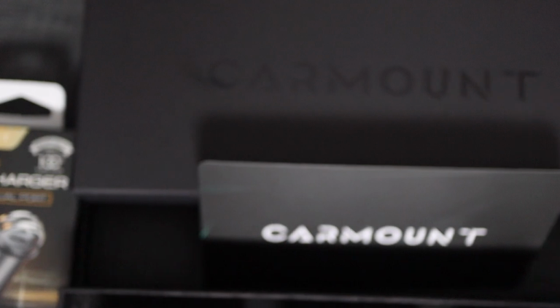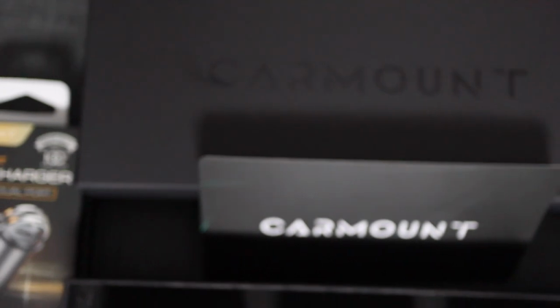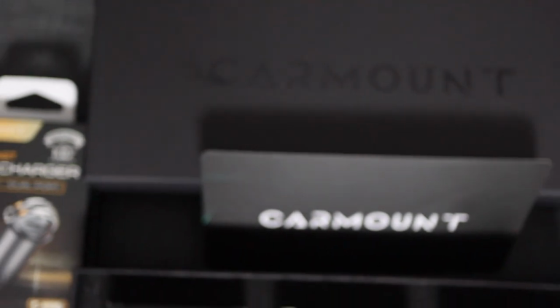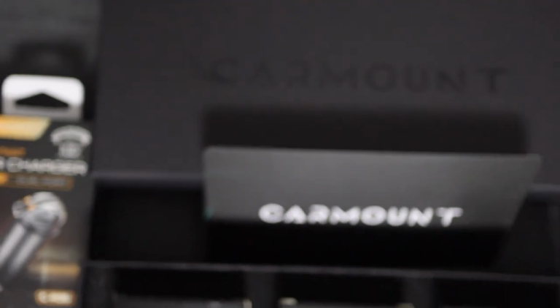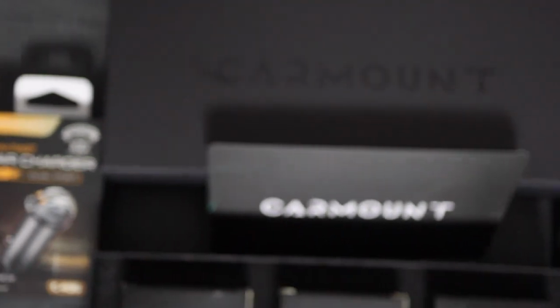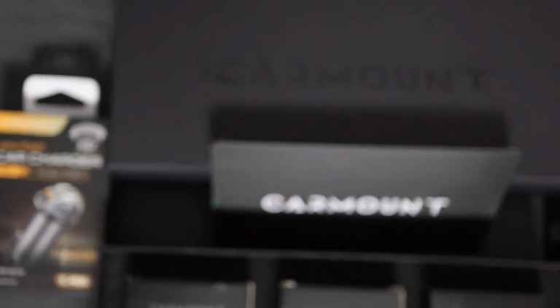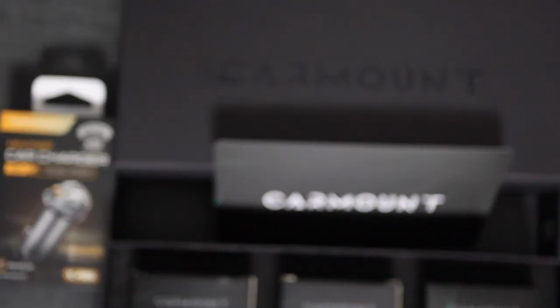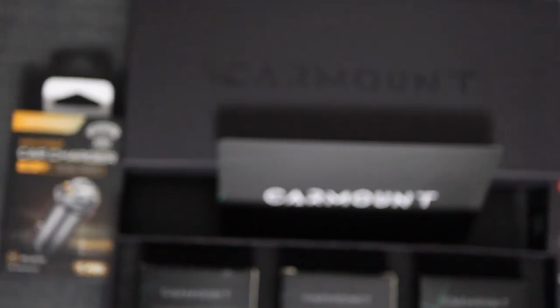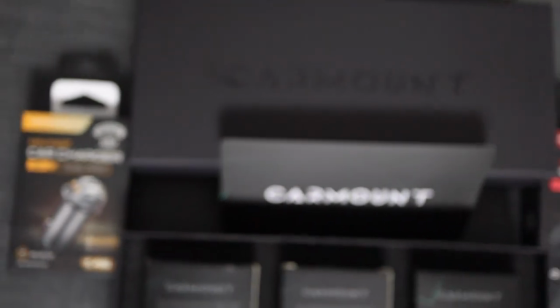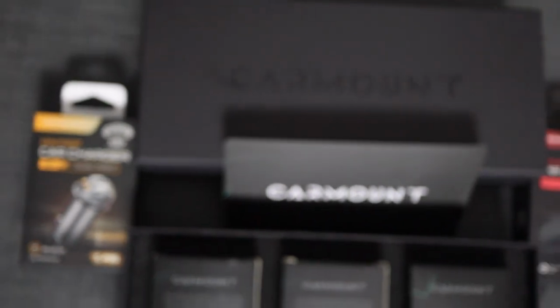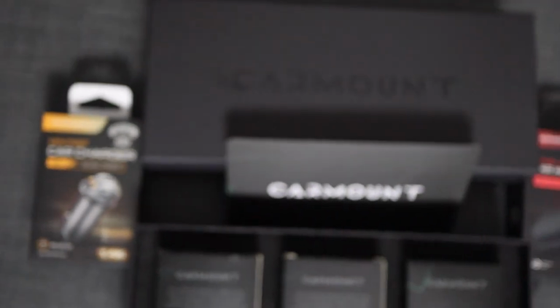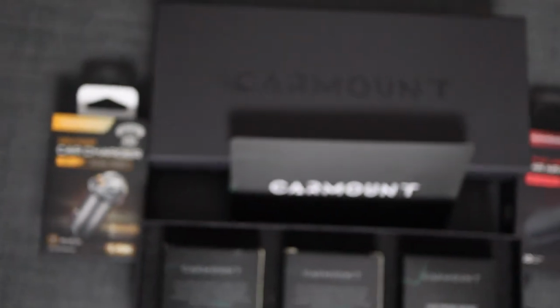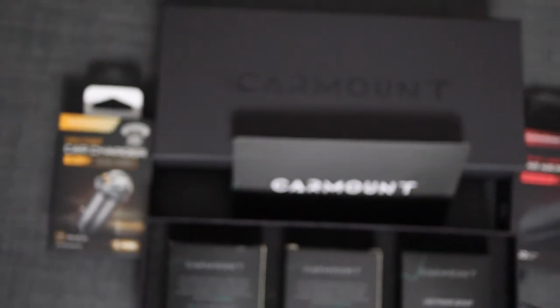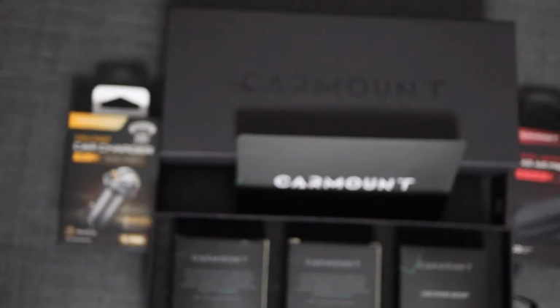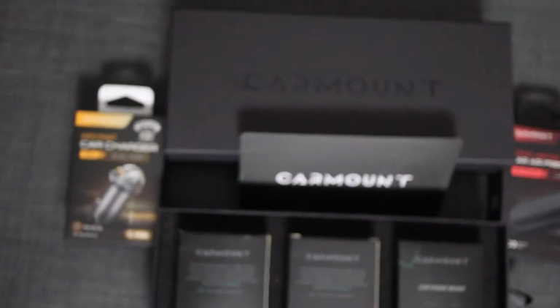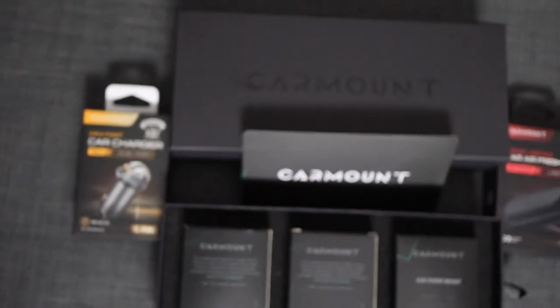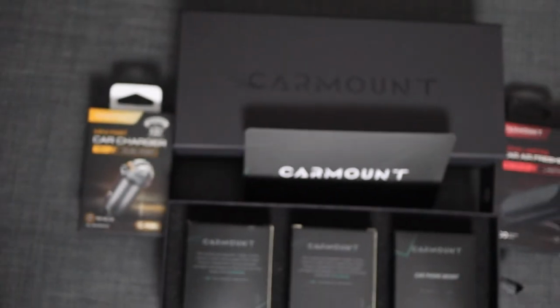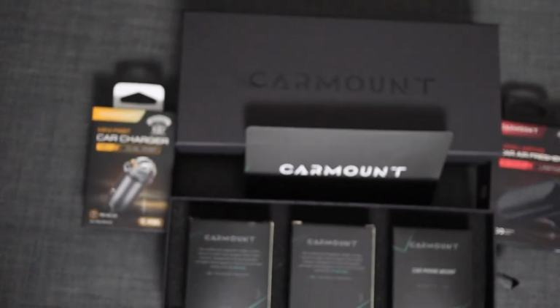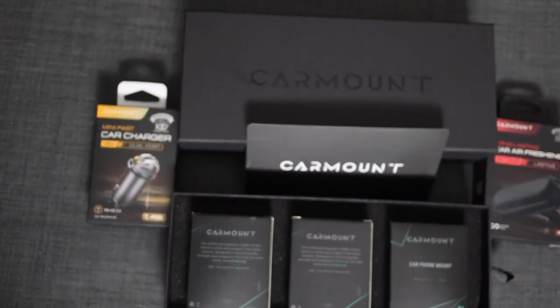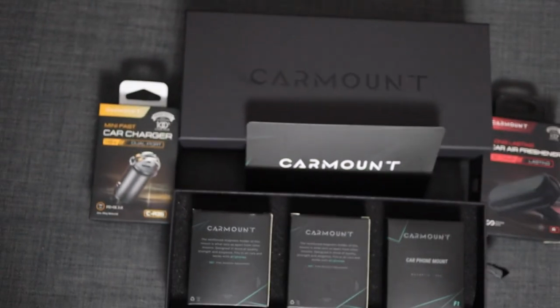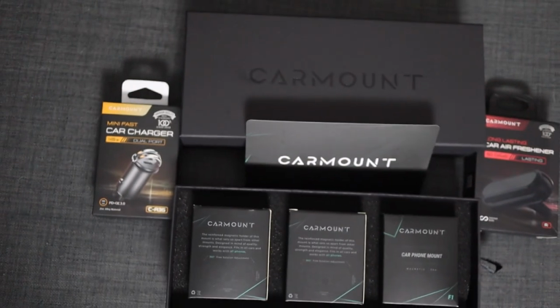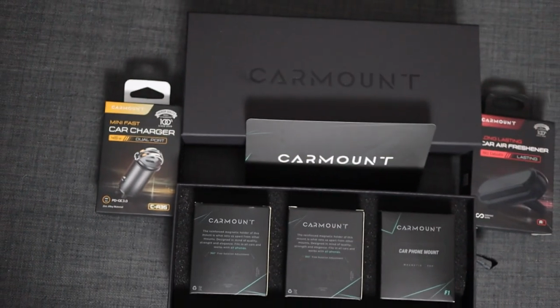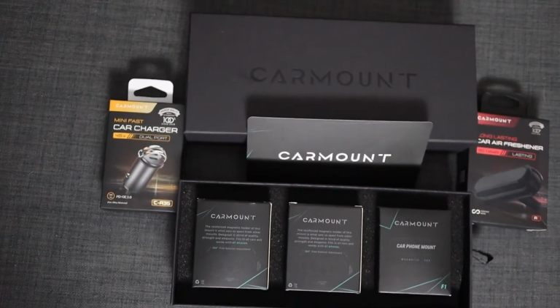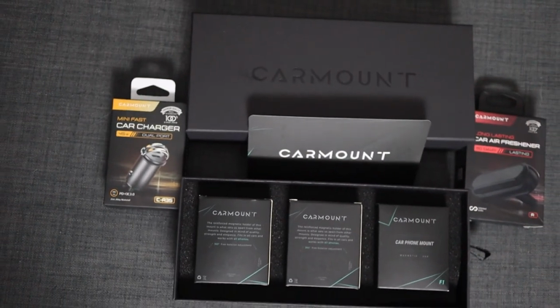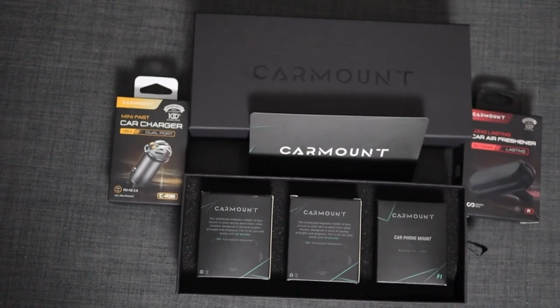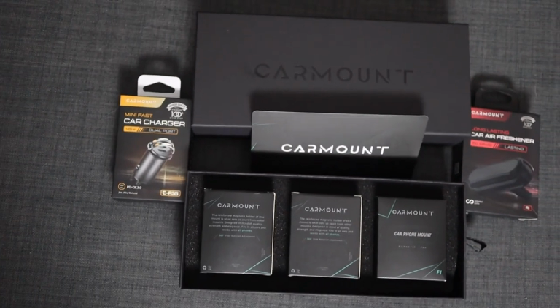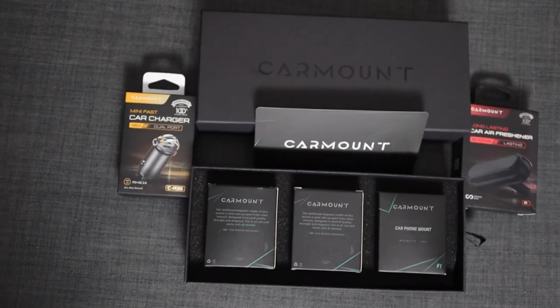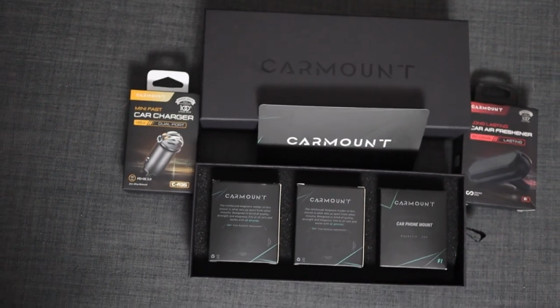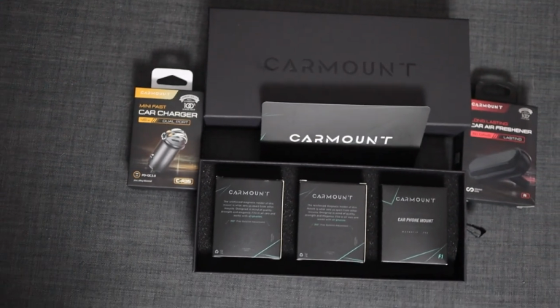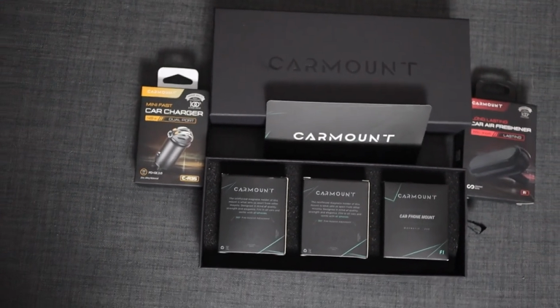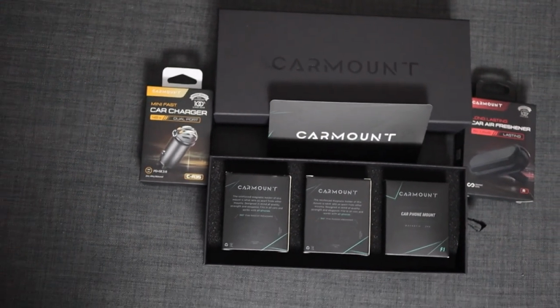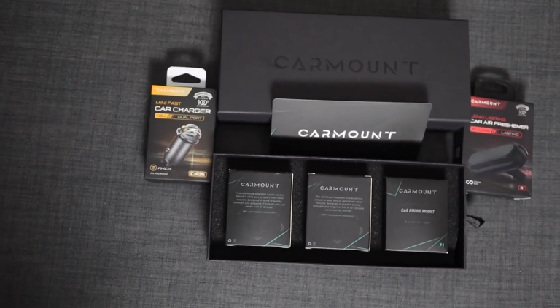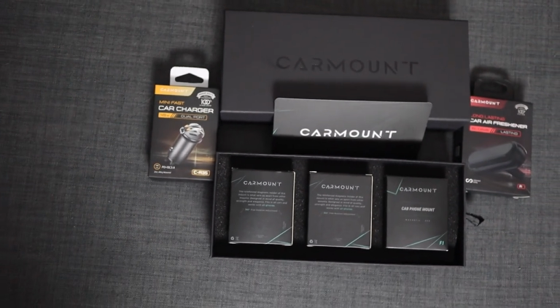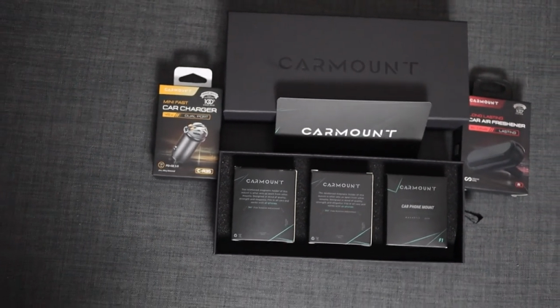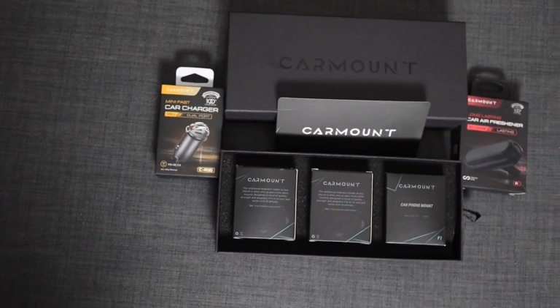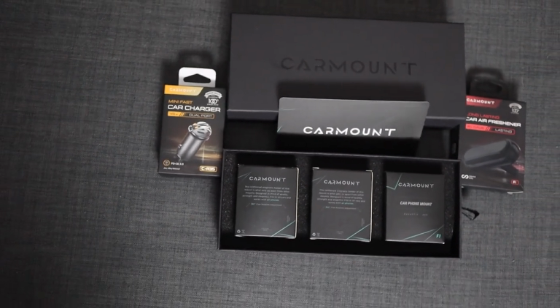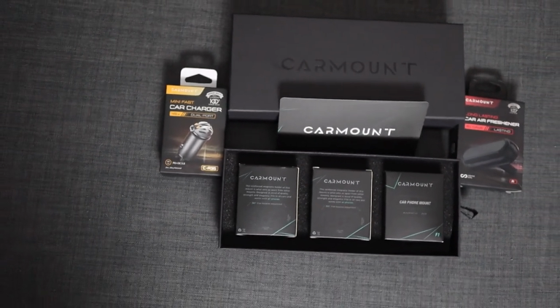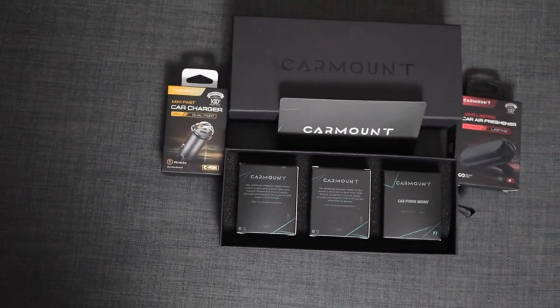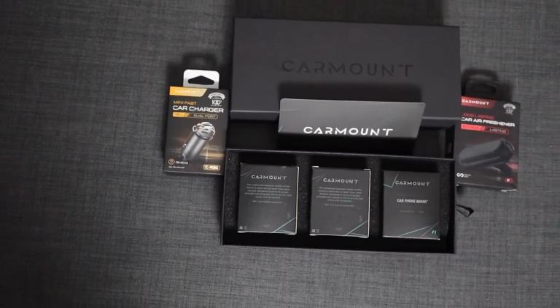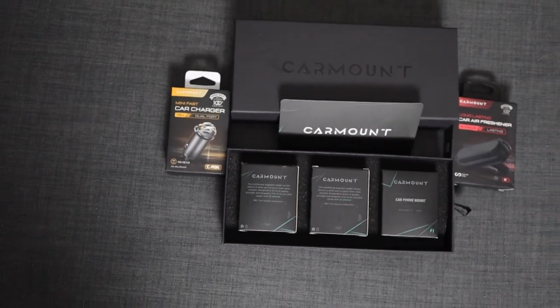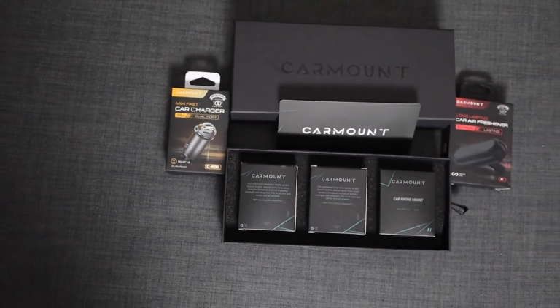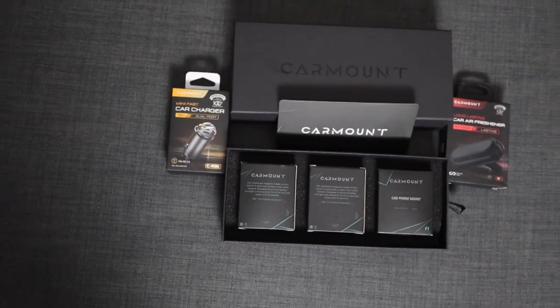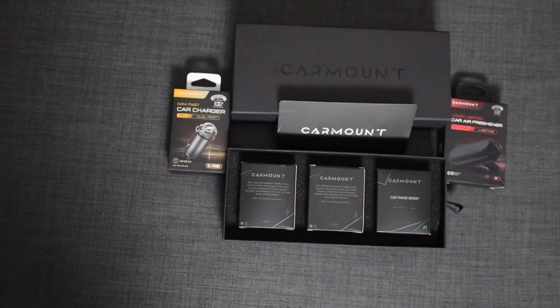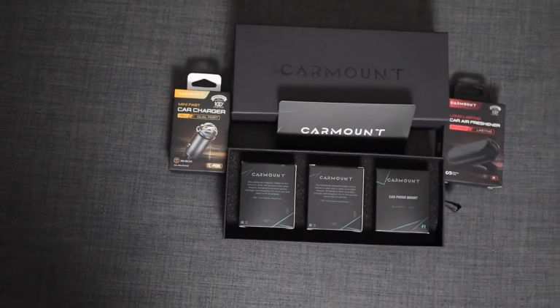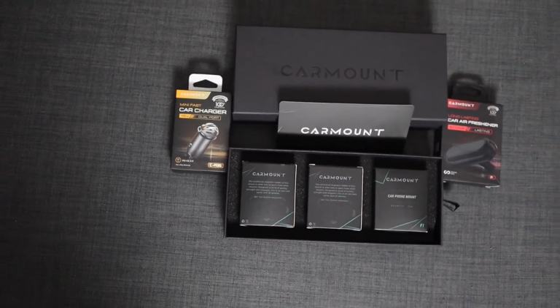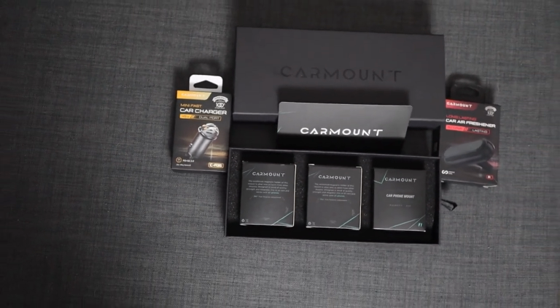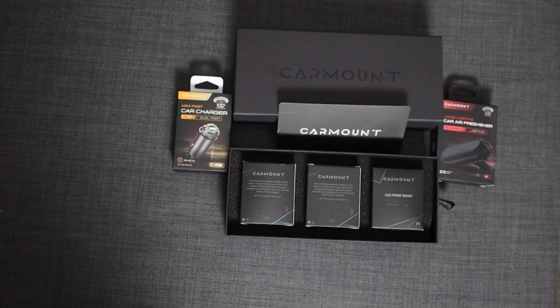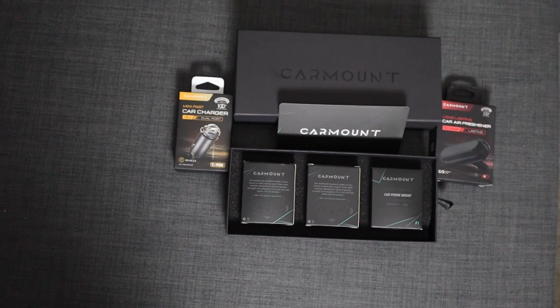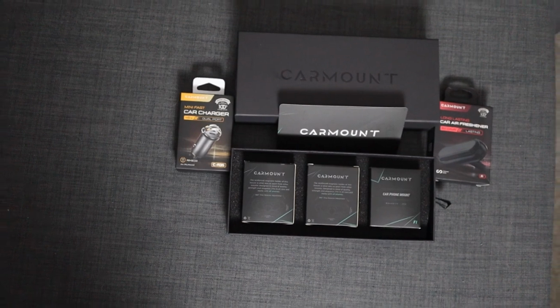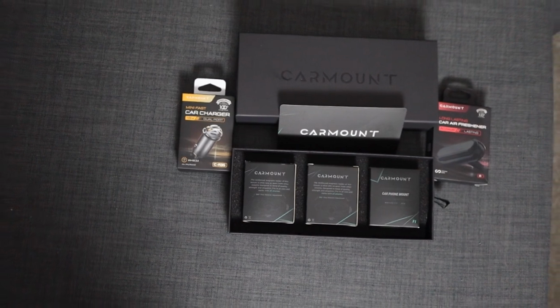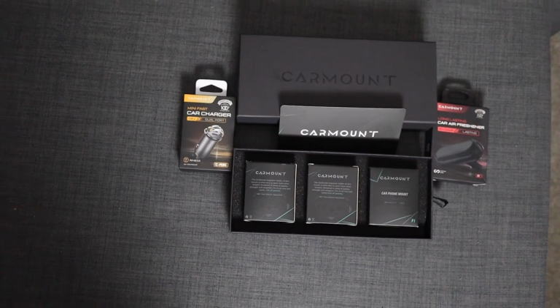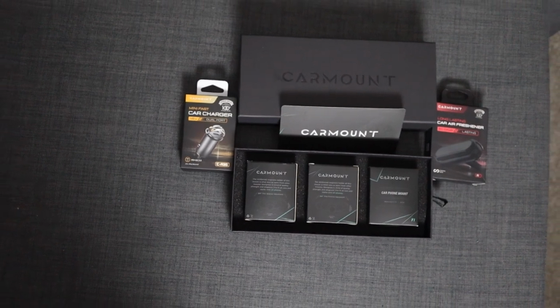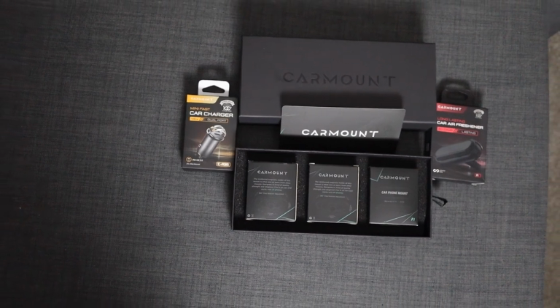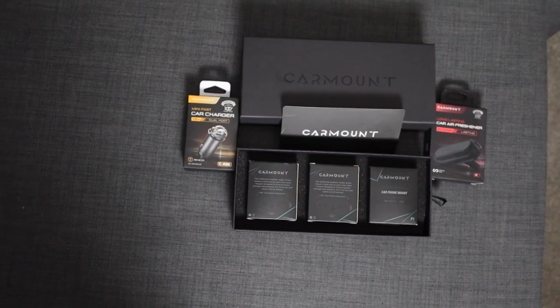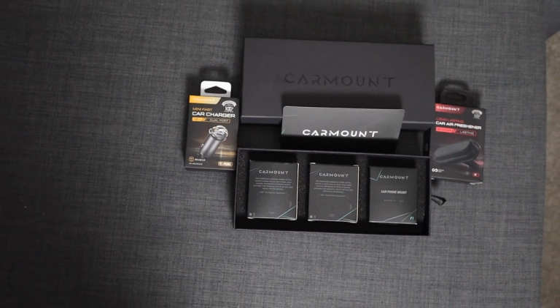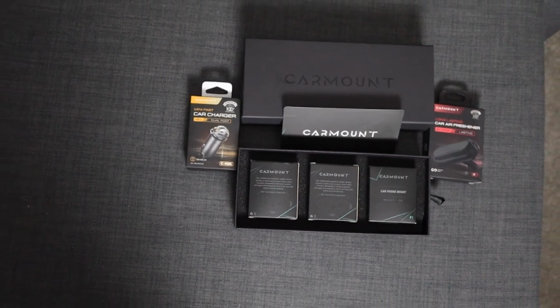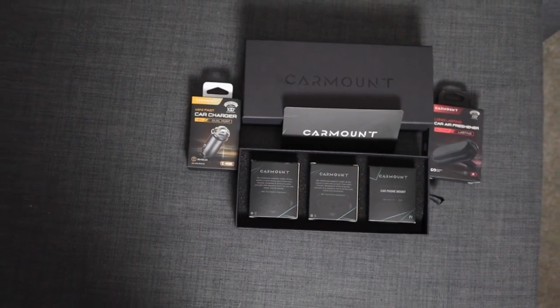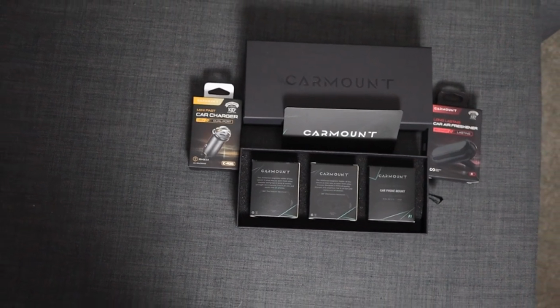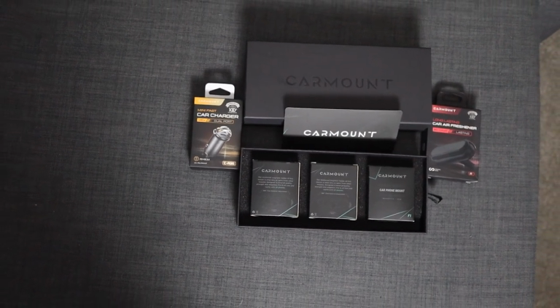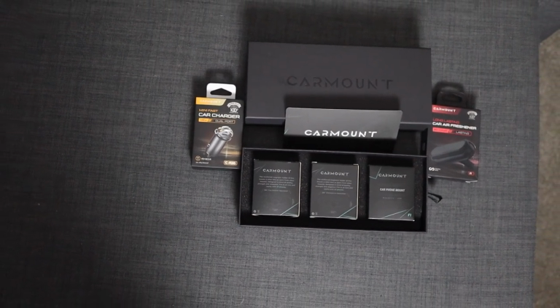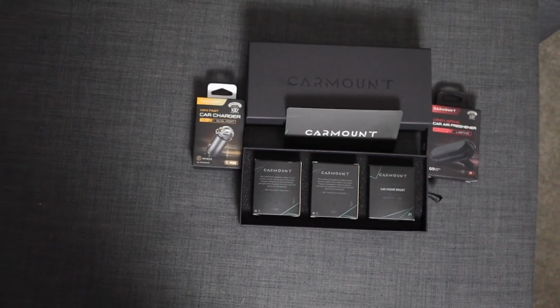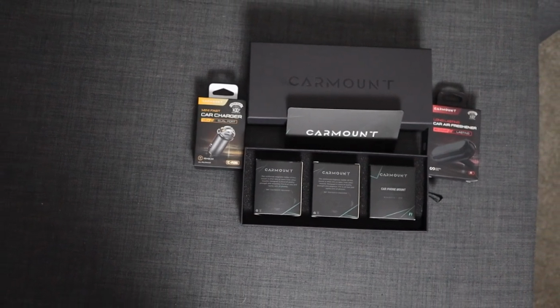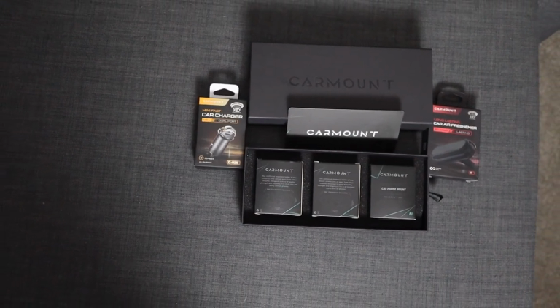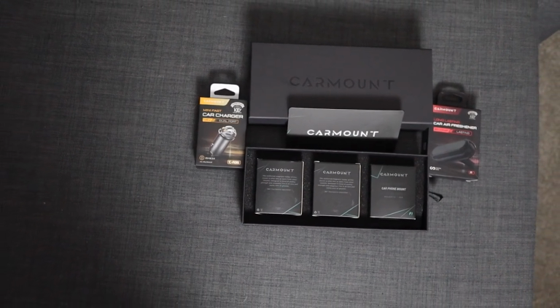If you've purchased car mounts from Amazon, you know many of them suck. So is this car mount from carmount.ca just the same? That's what we're going to find out.